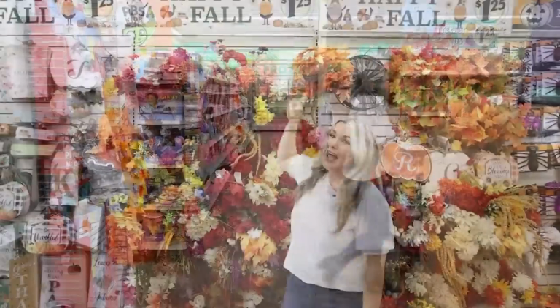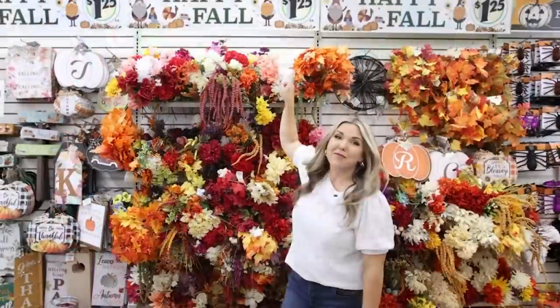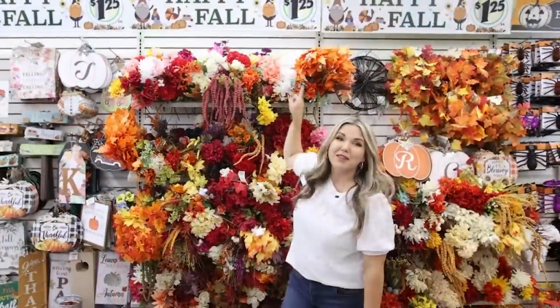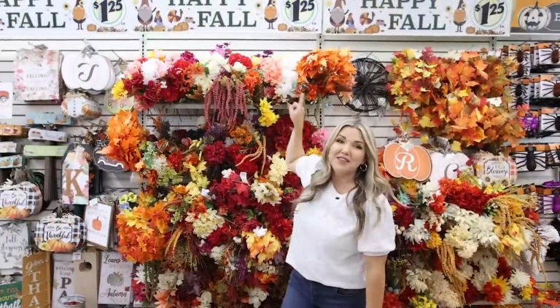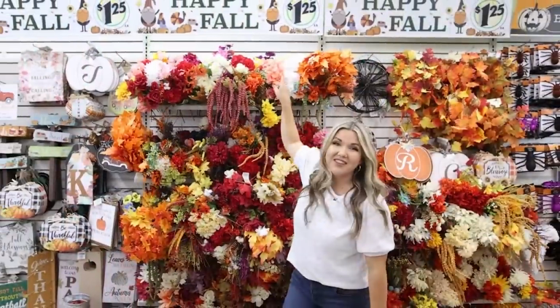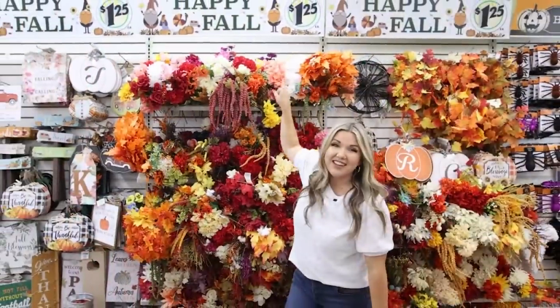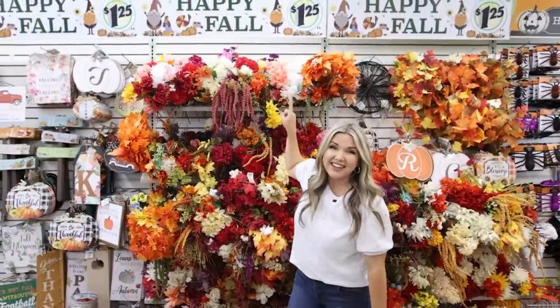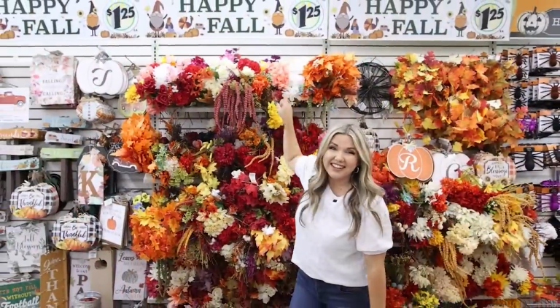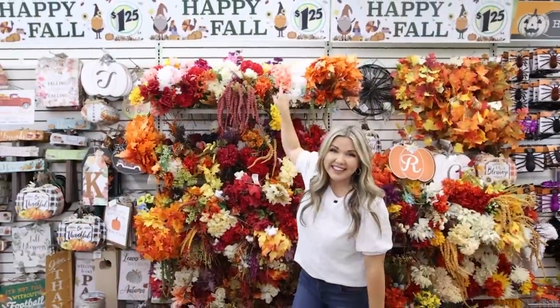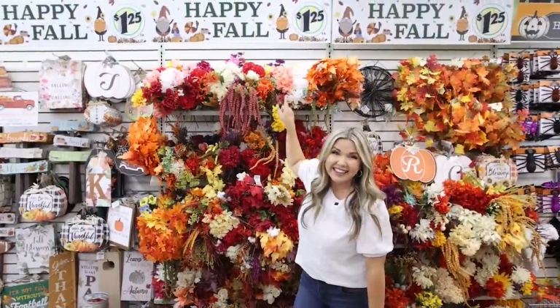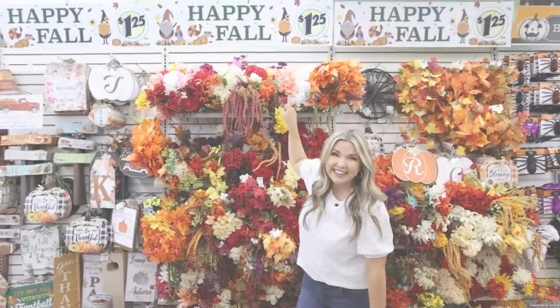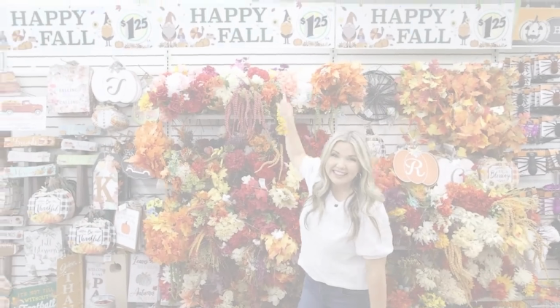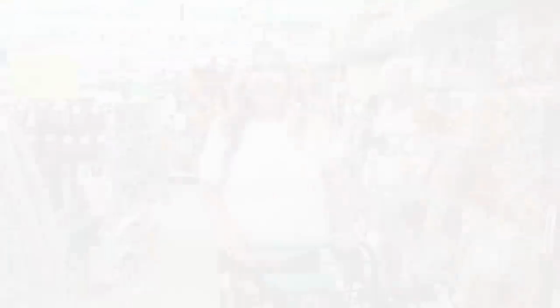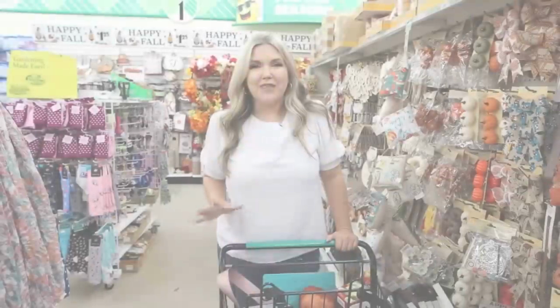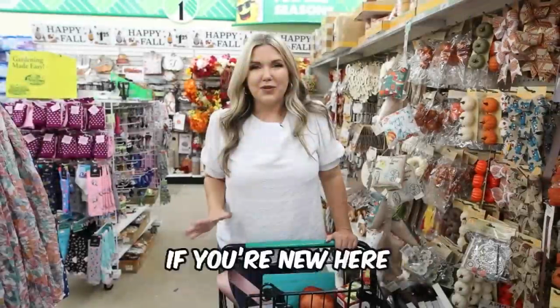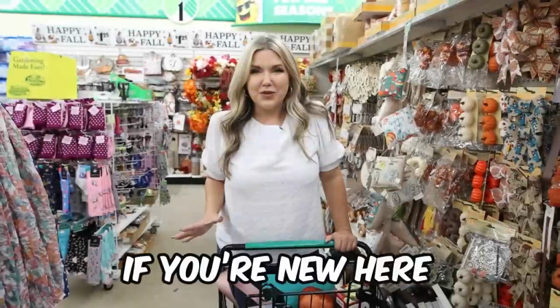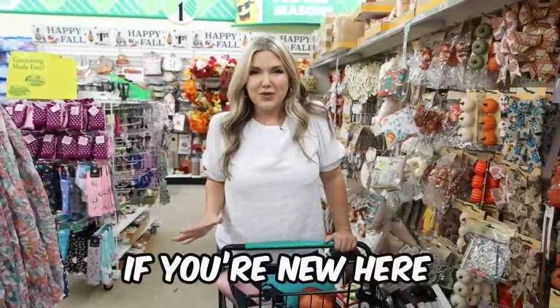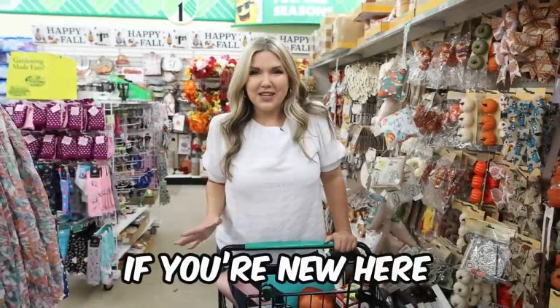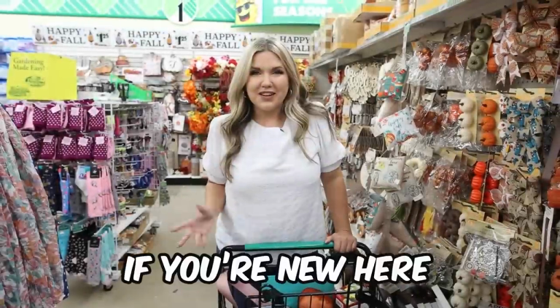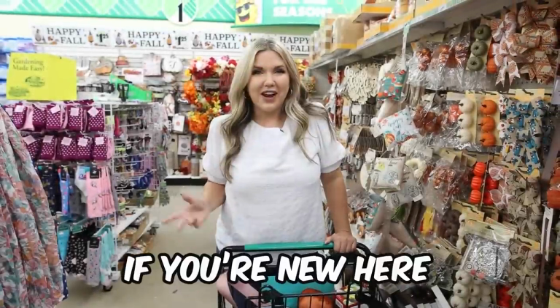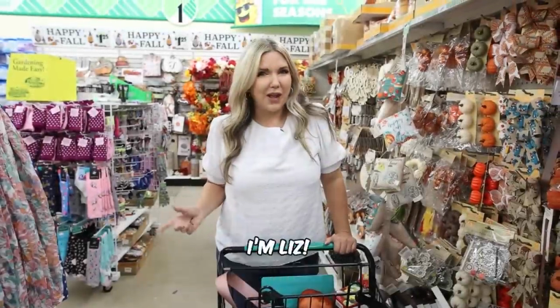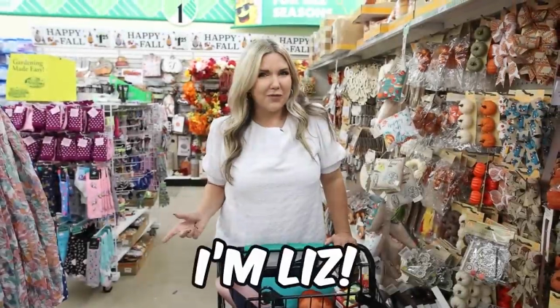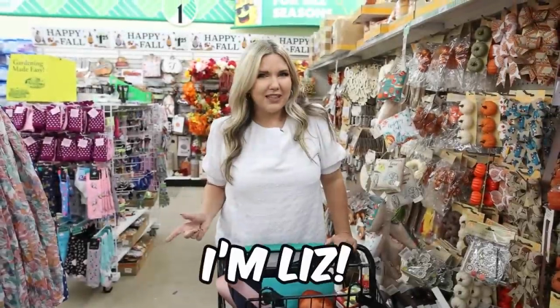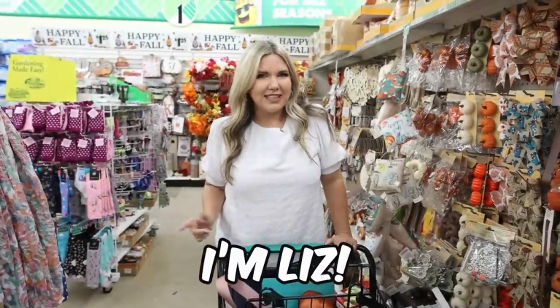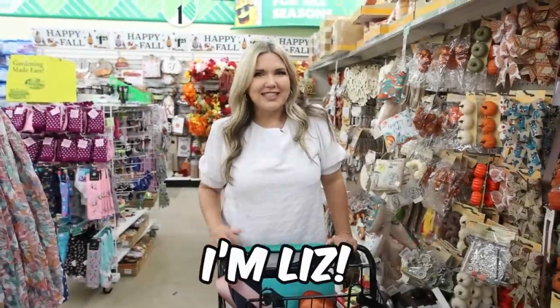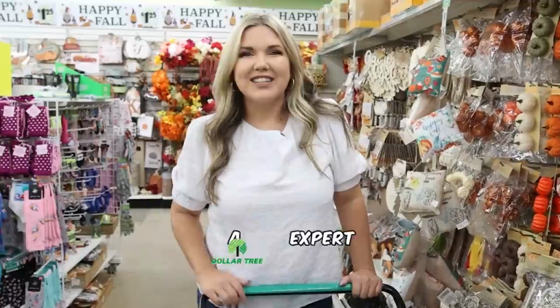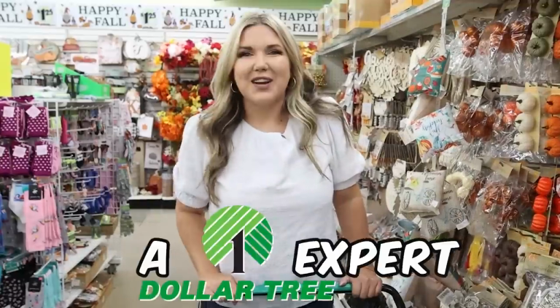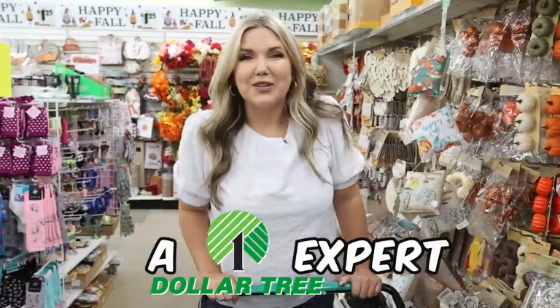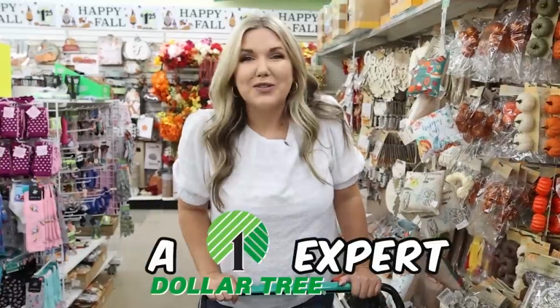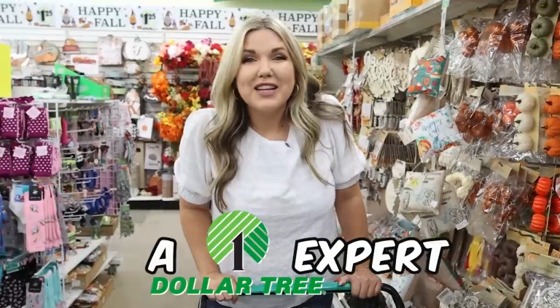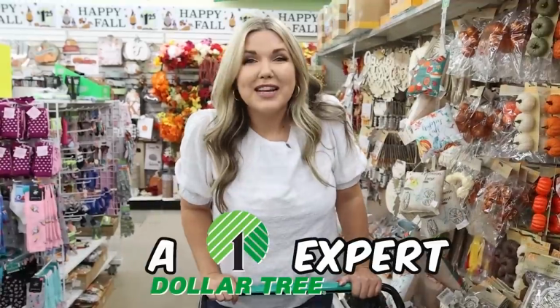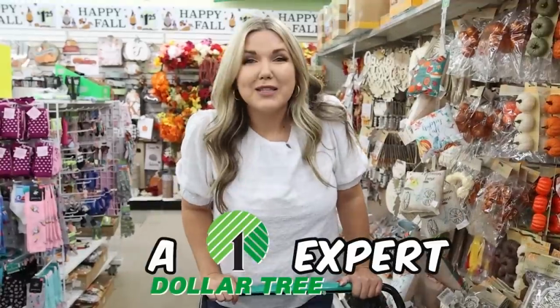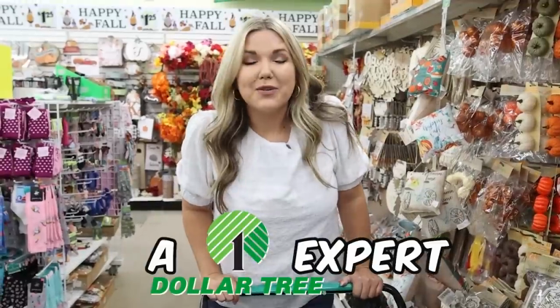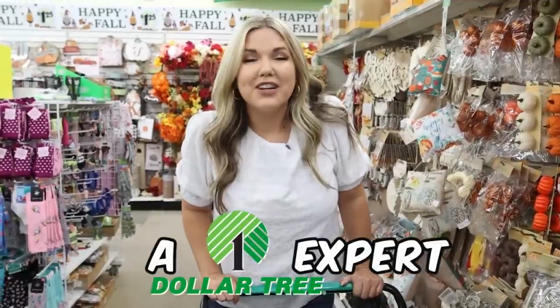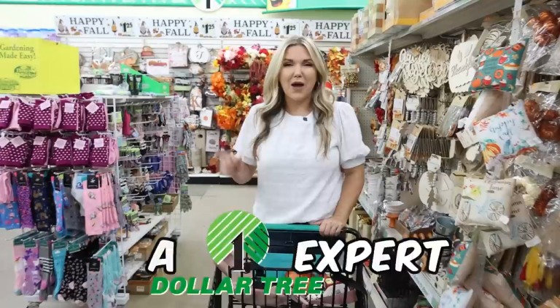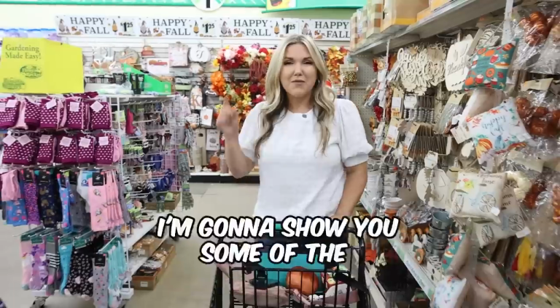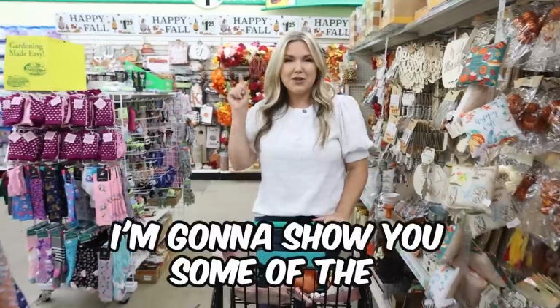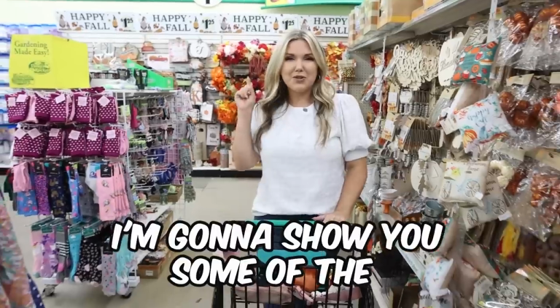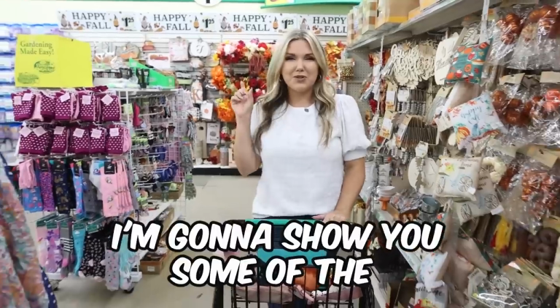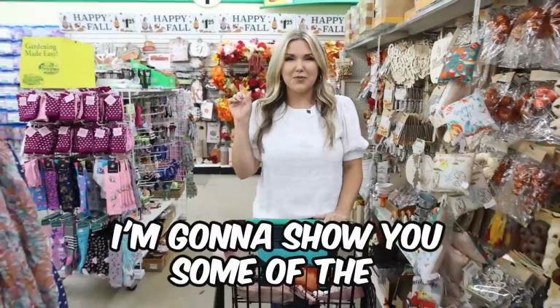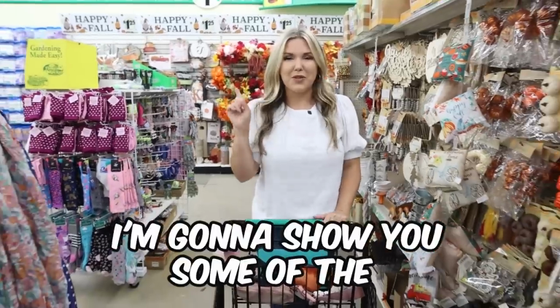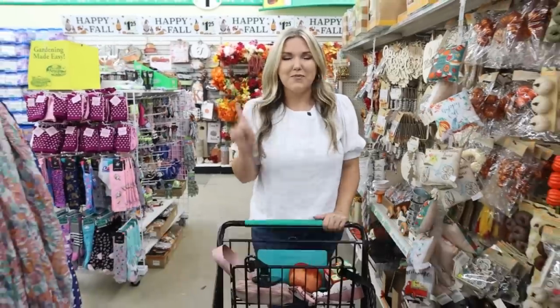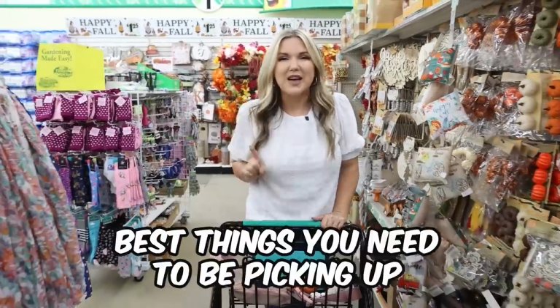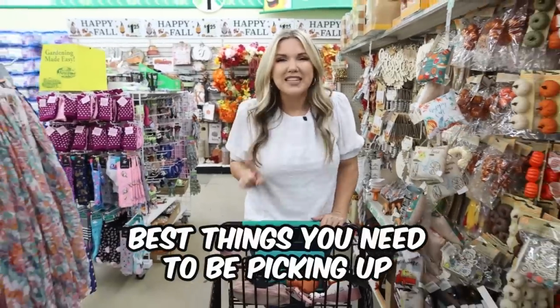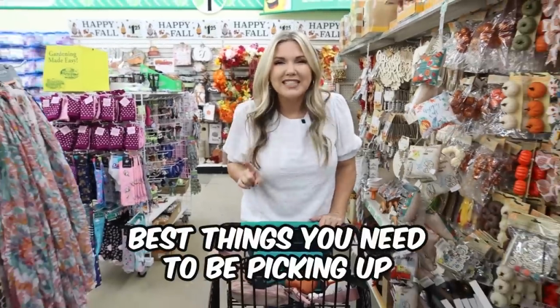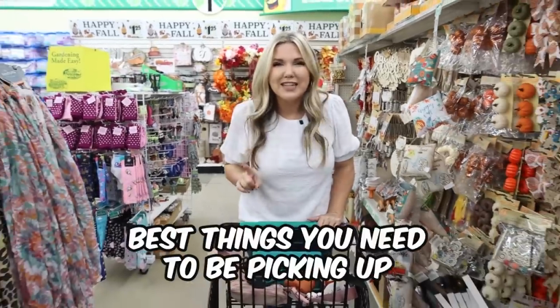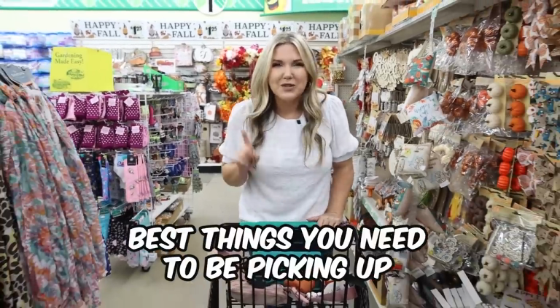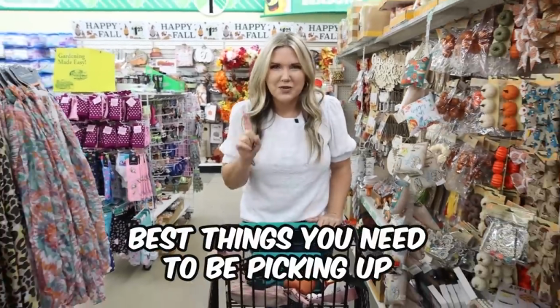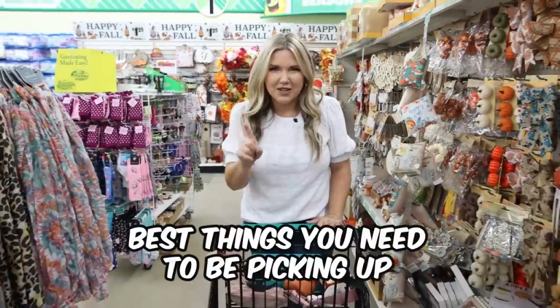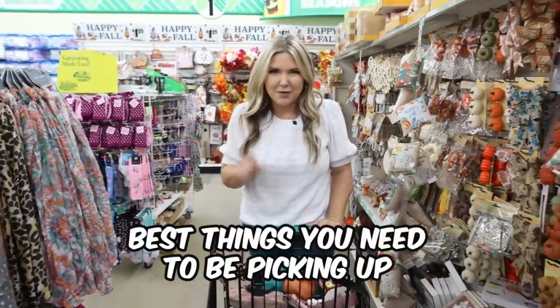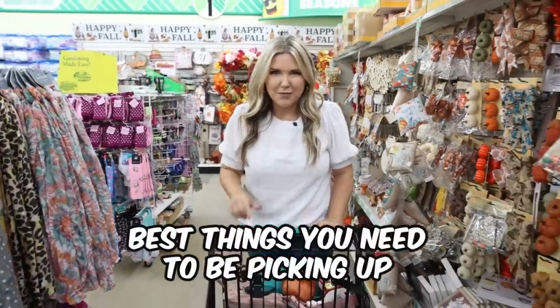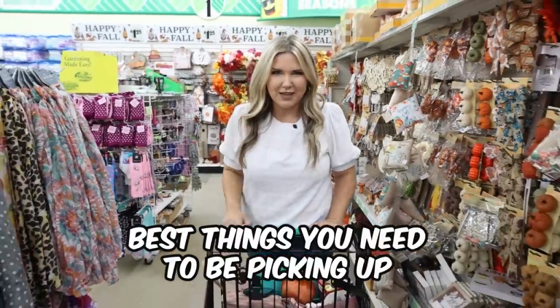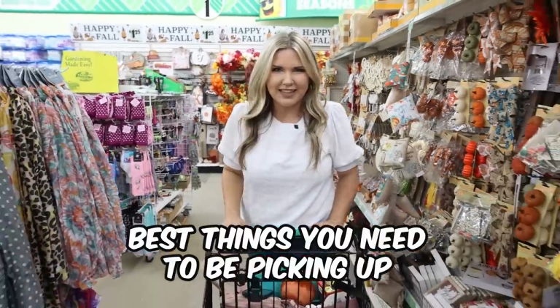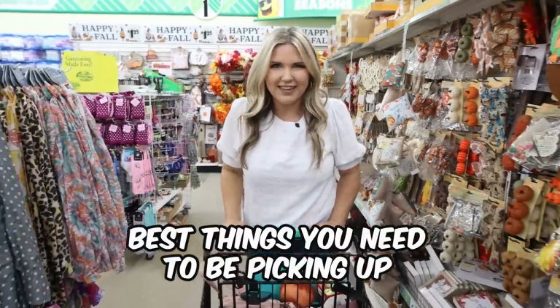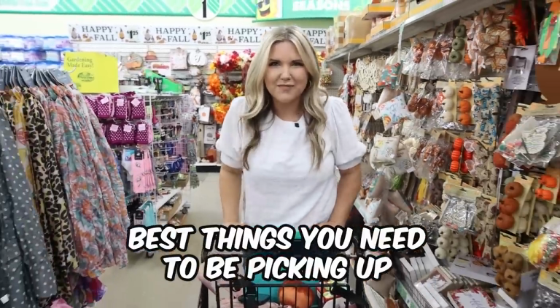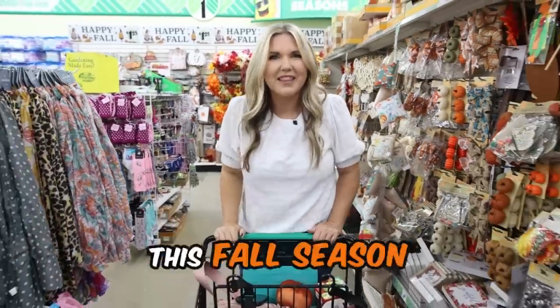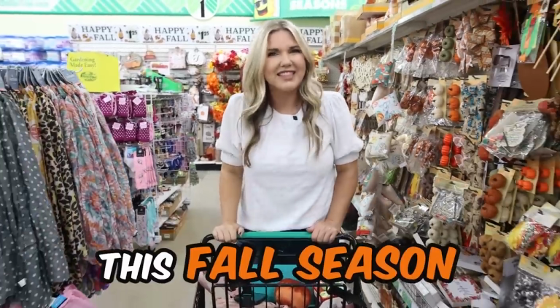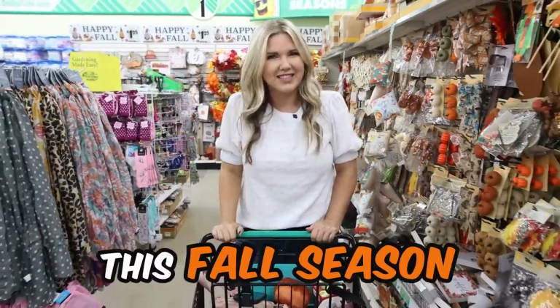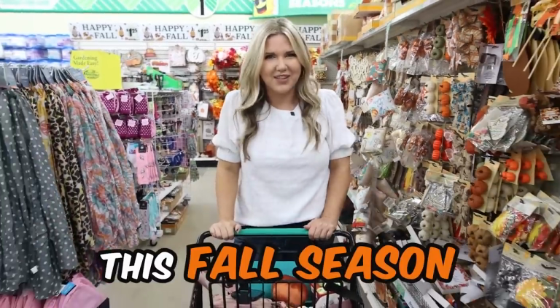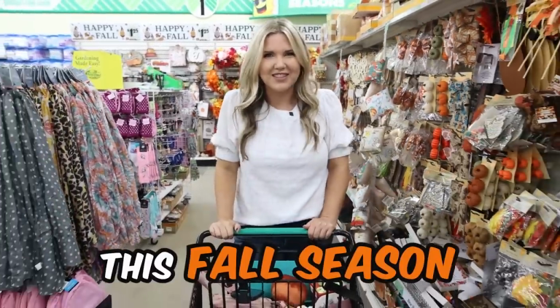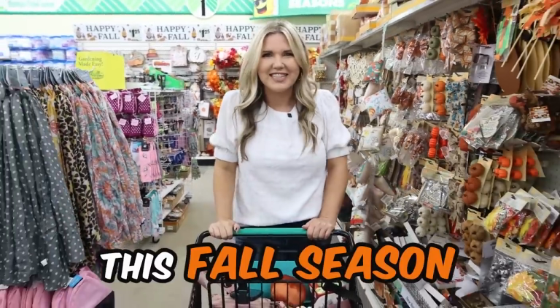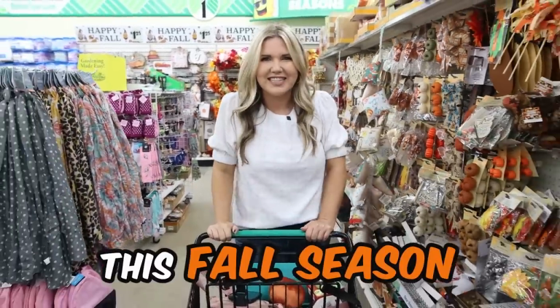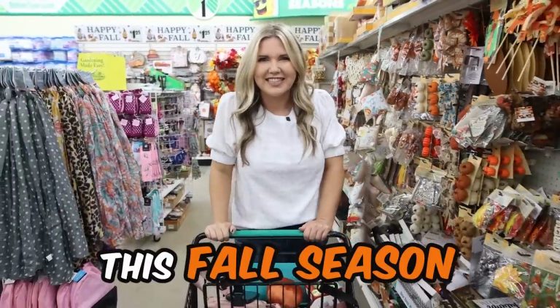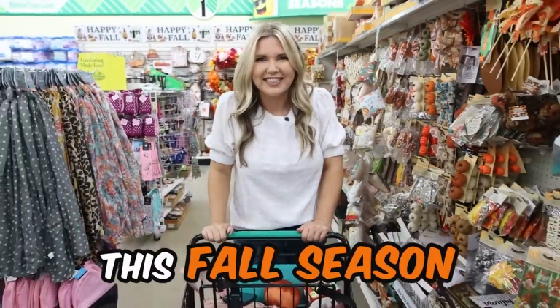Happy fall! If you're new here, I'm Liz, a Dollar Tree expert. I'm going to show you some of the best things you need to be picking up this fall season.